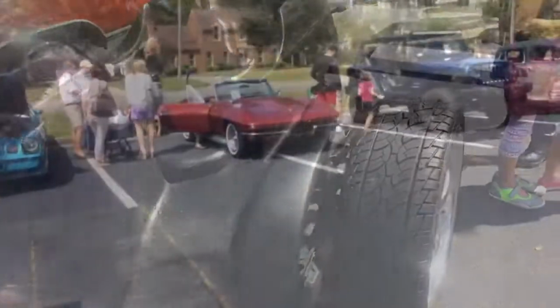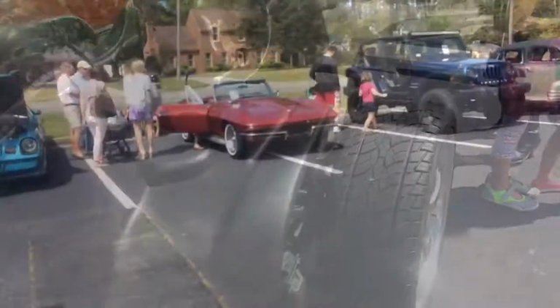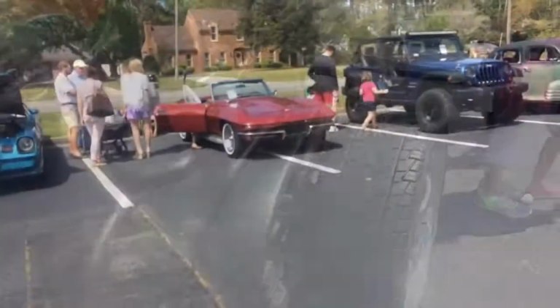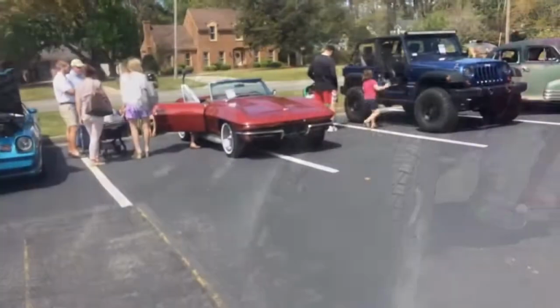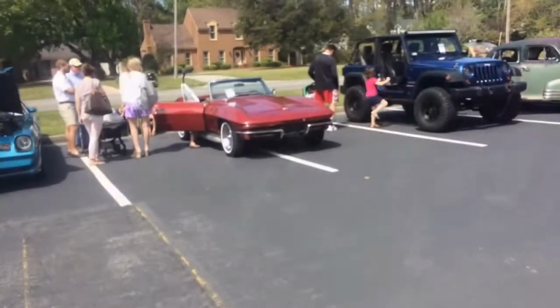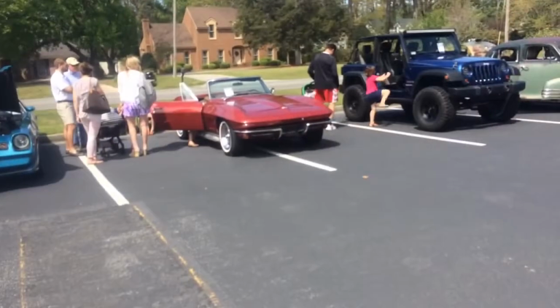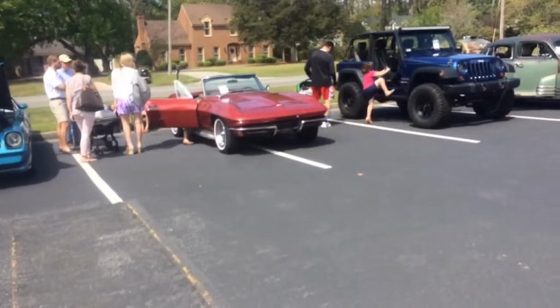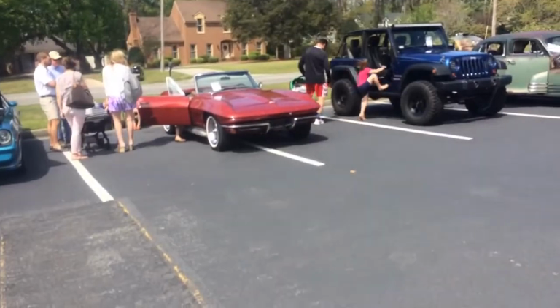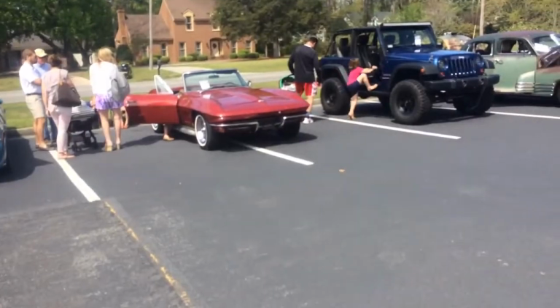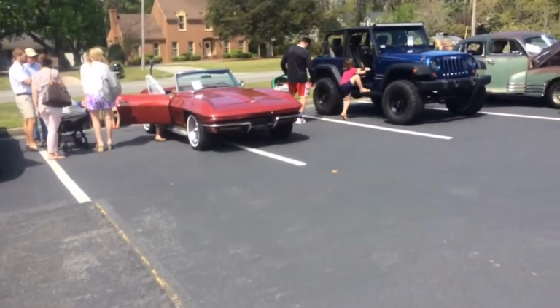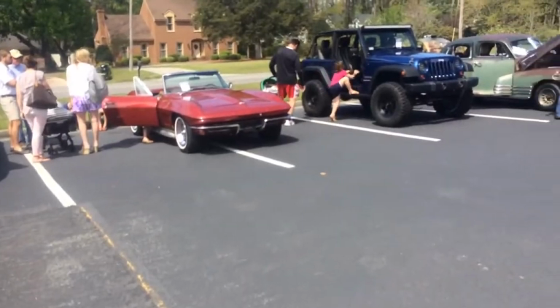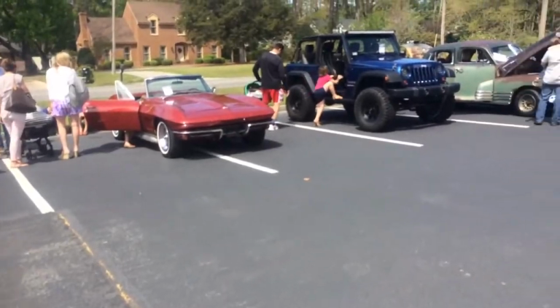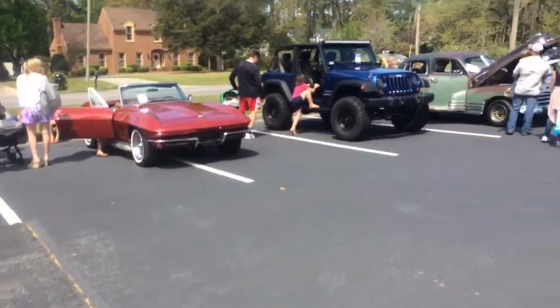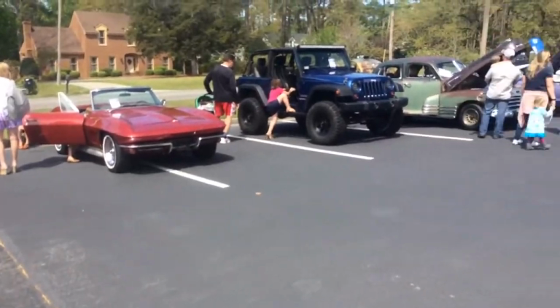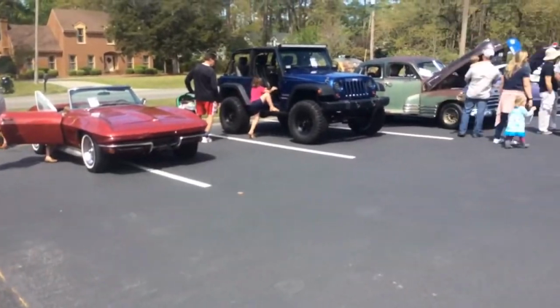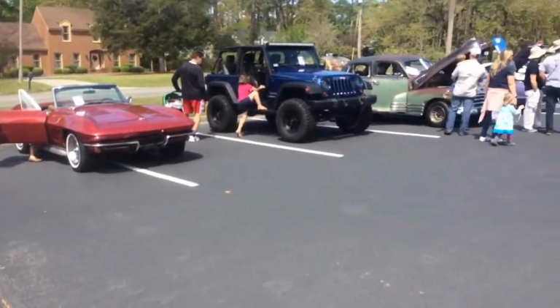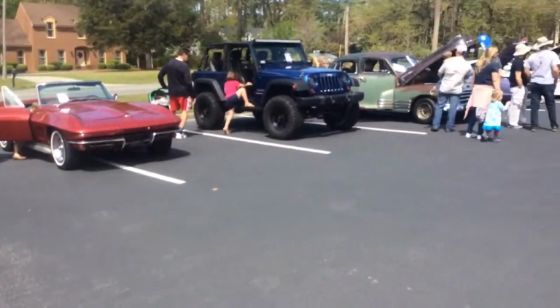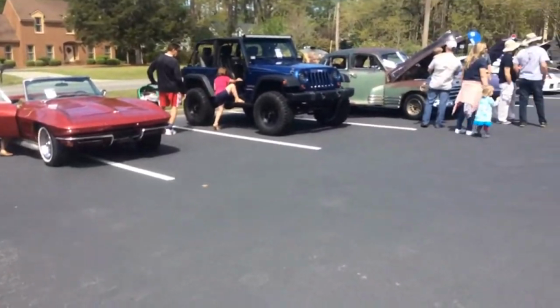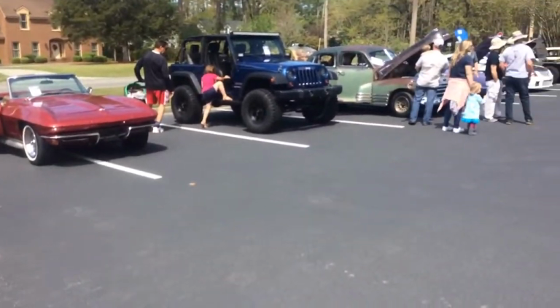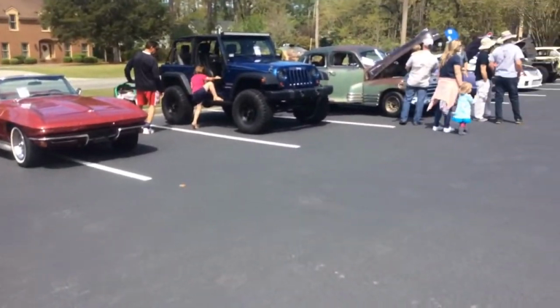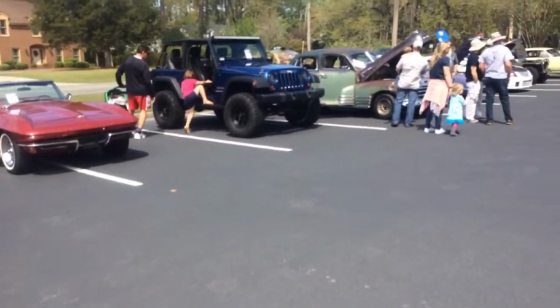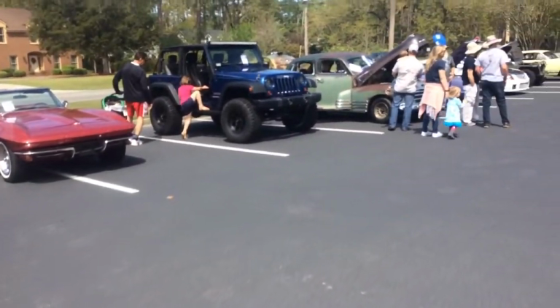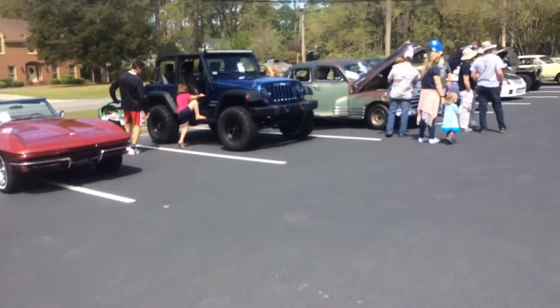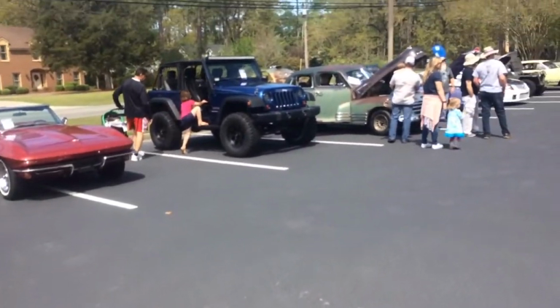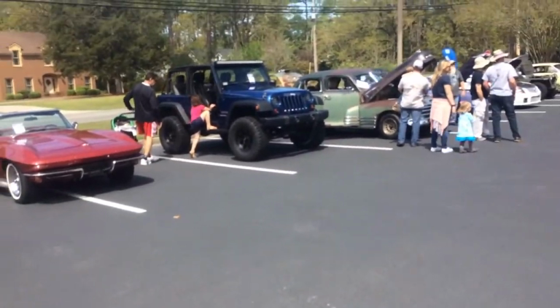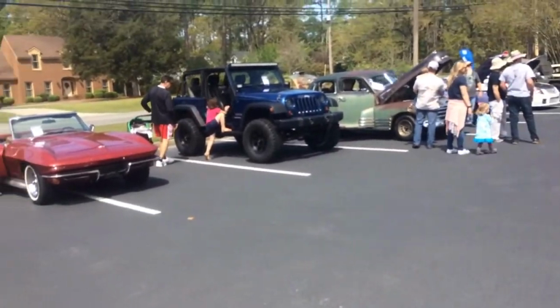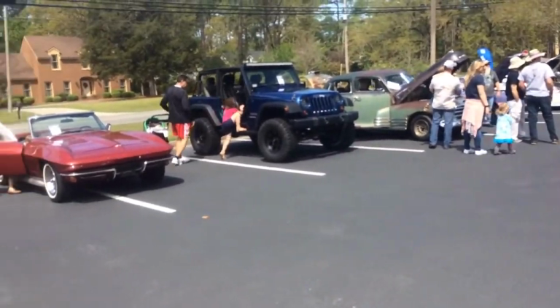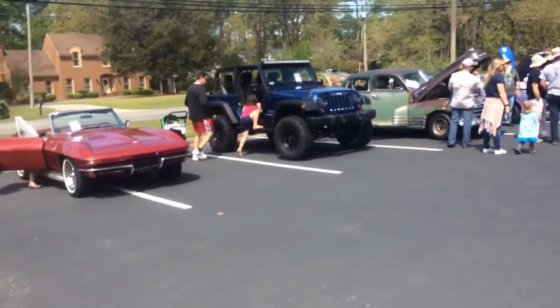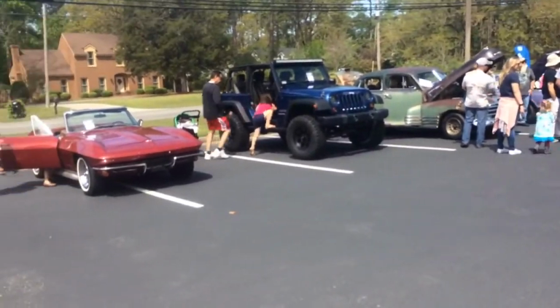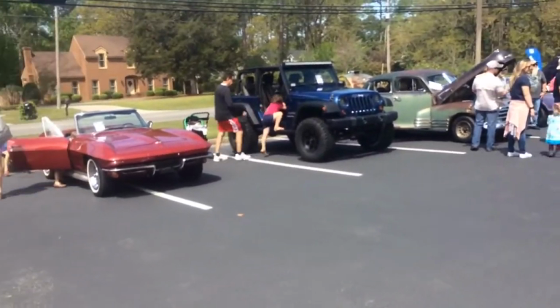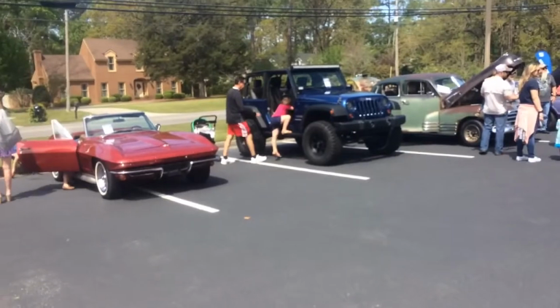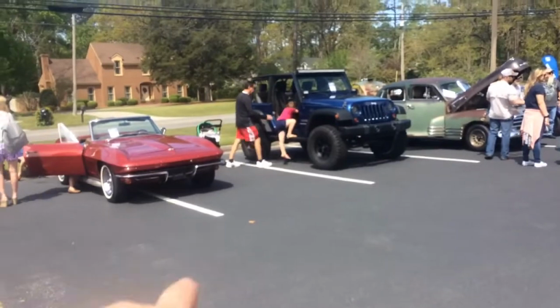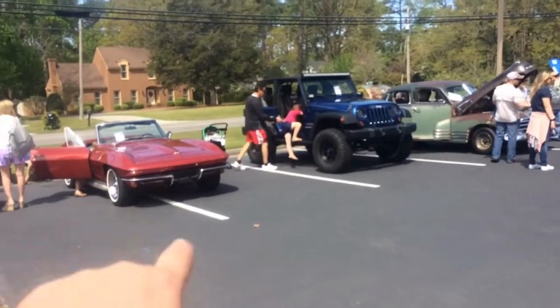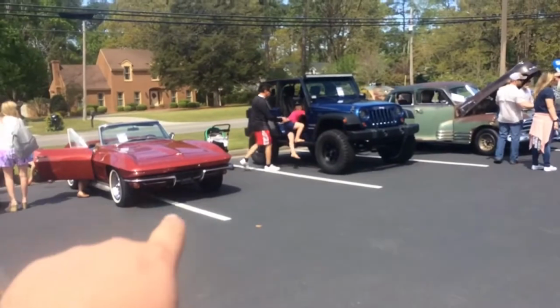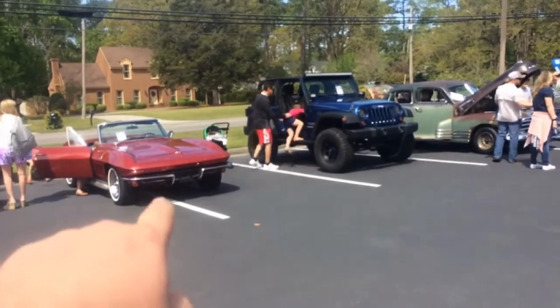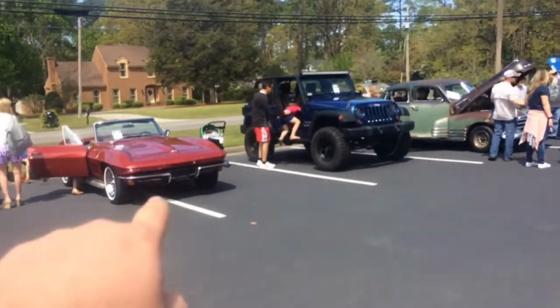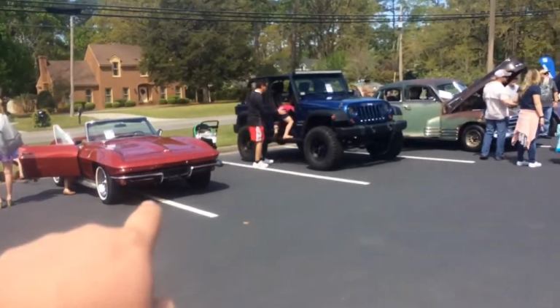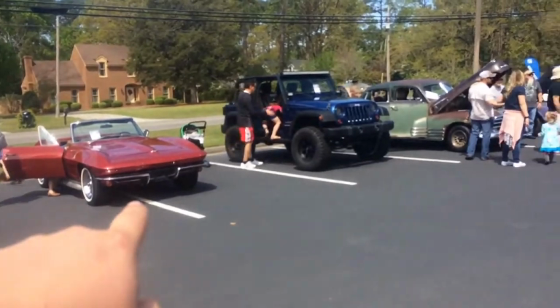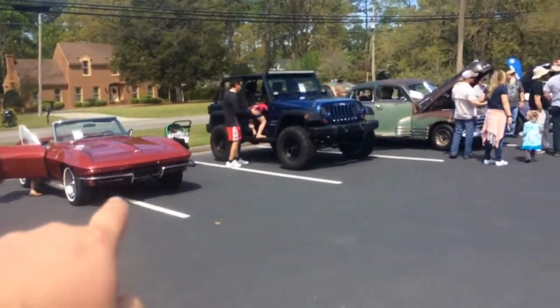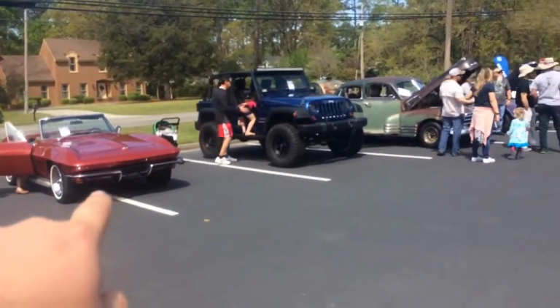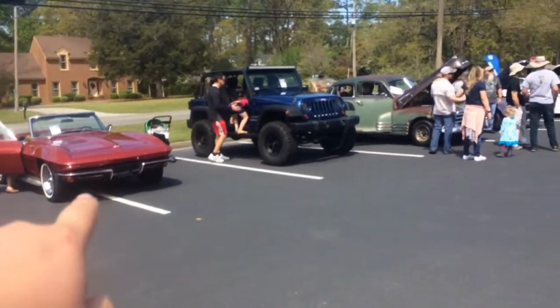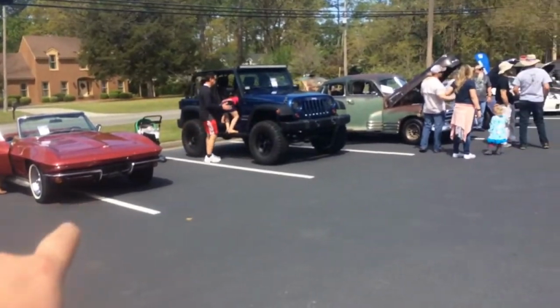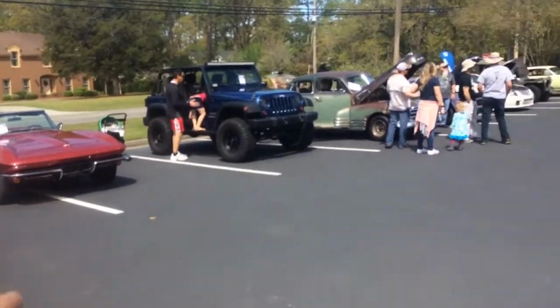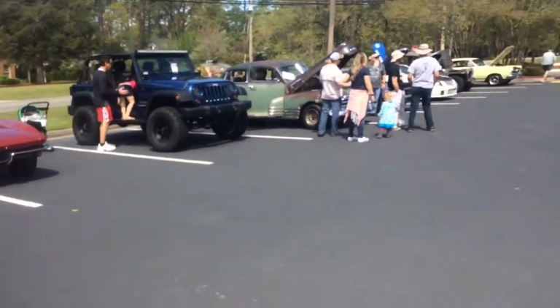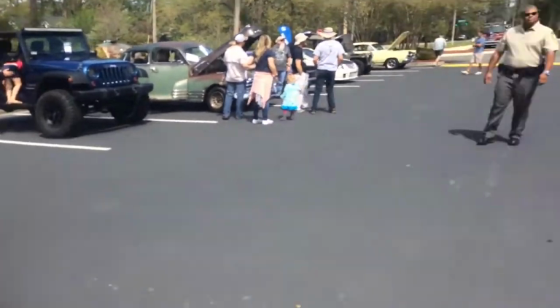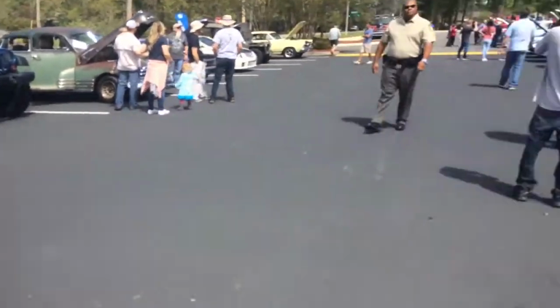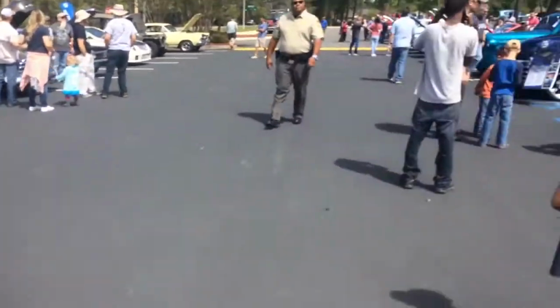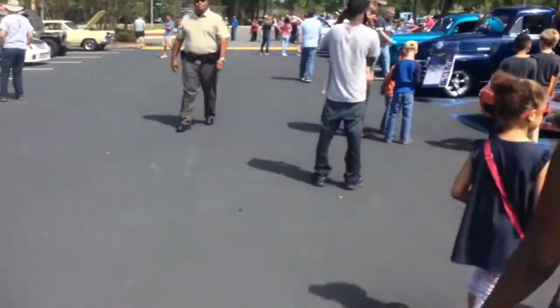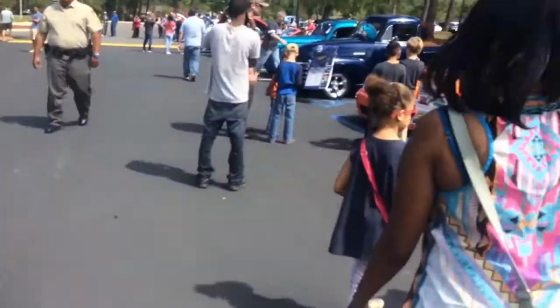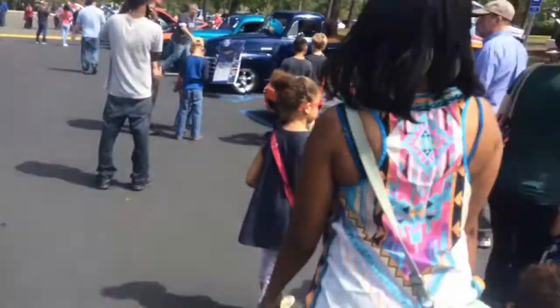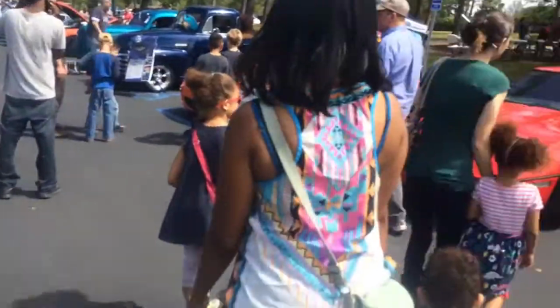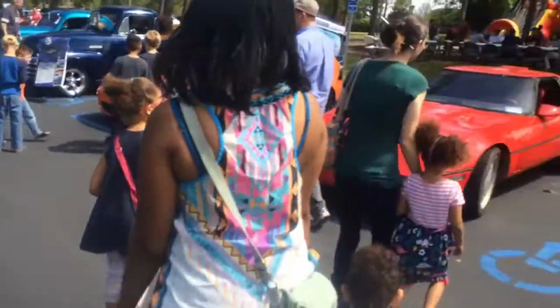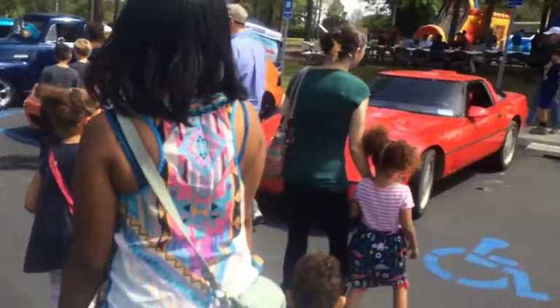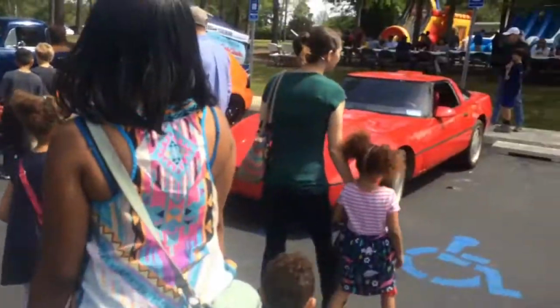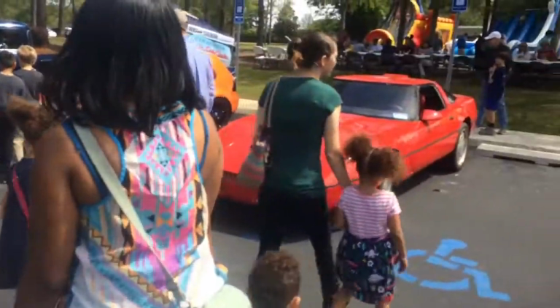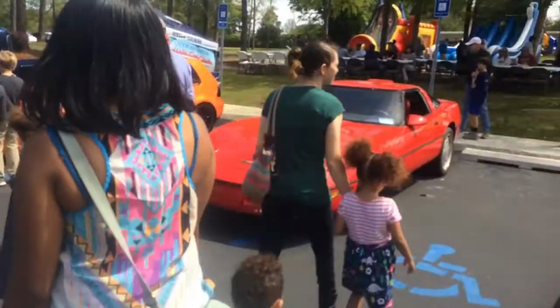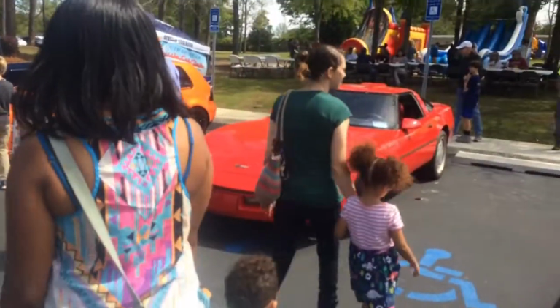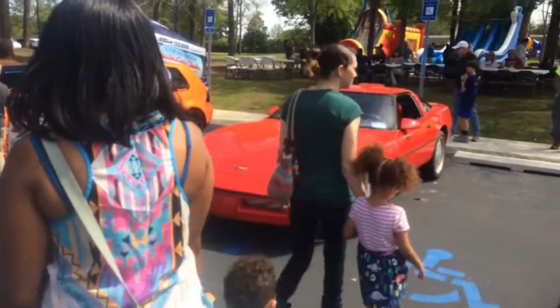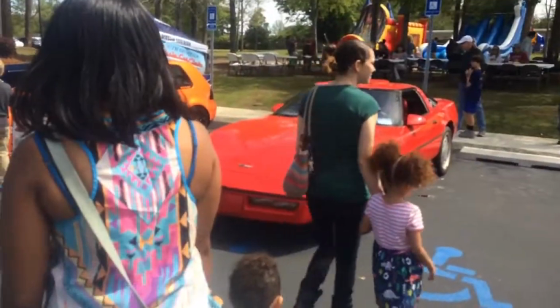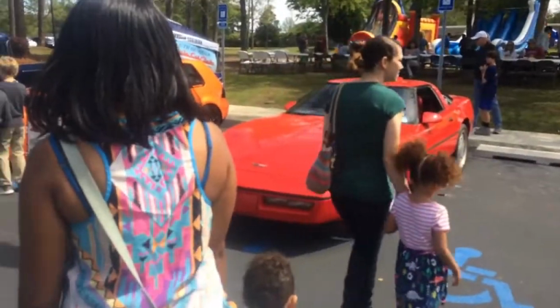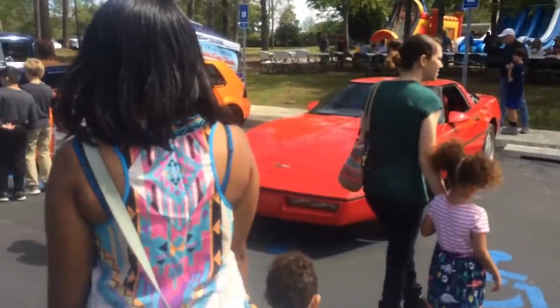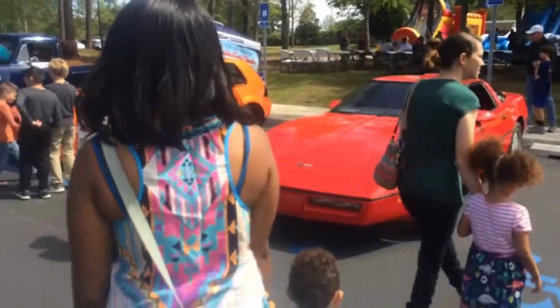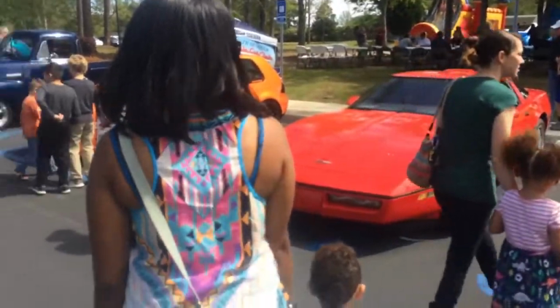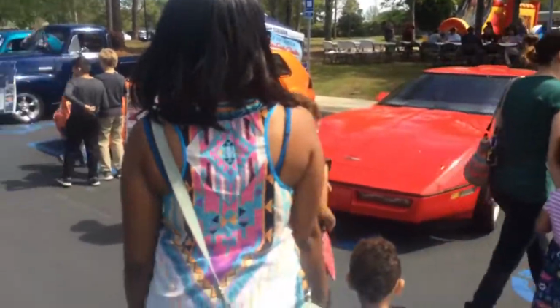Hopefully we're close to the end because my phone is running out of battery and memory. Look at a sweet Corvette — another Corvette.